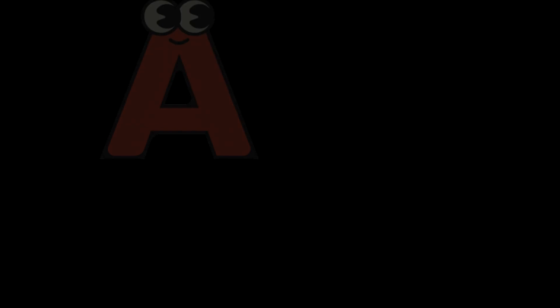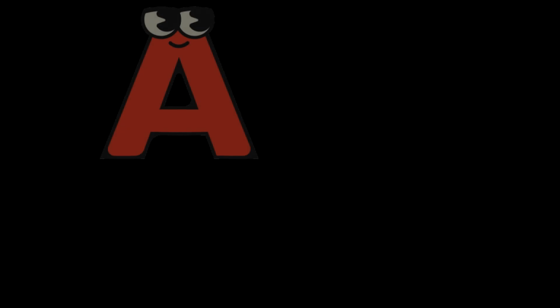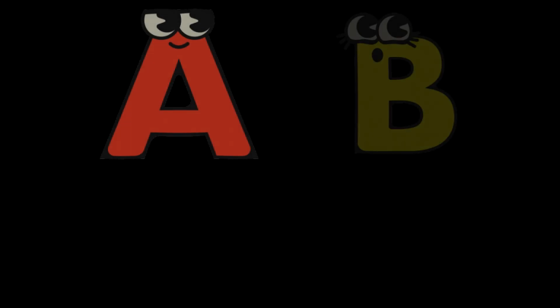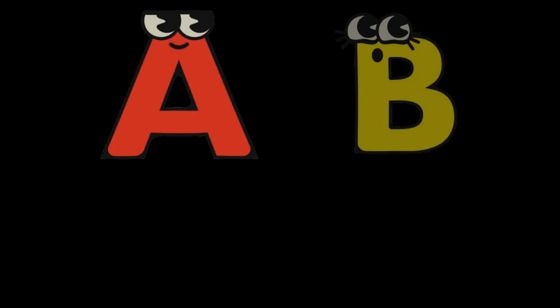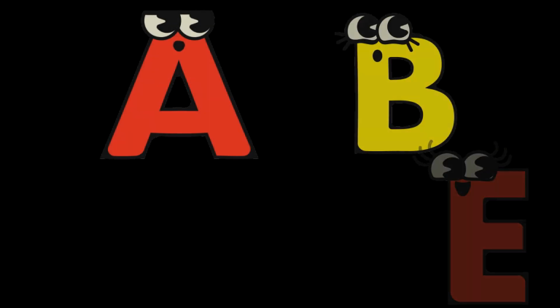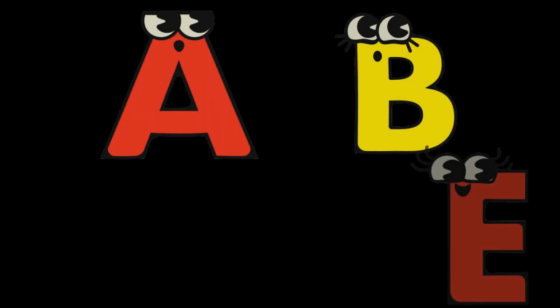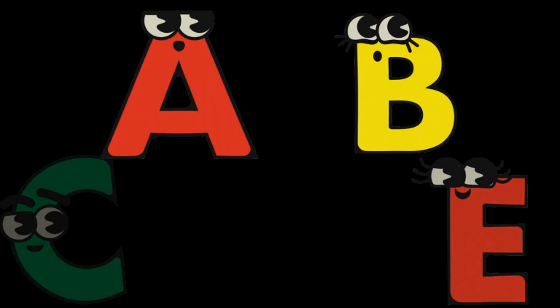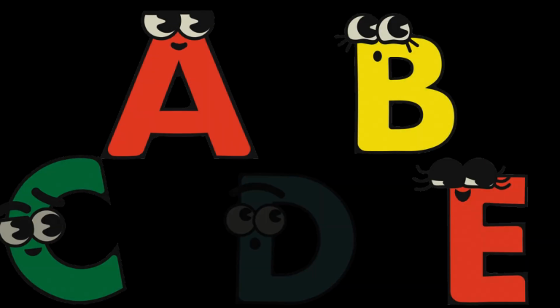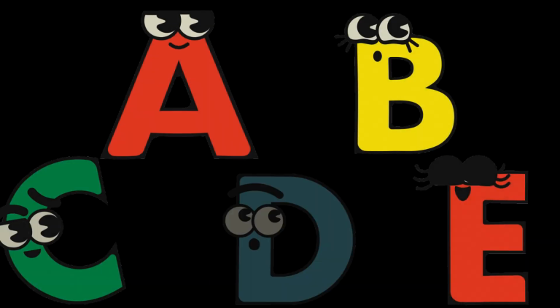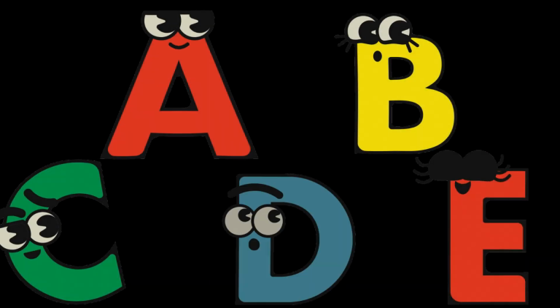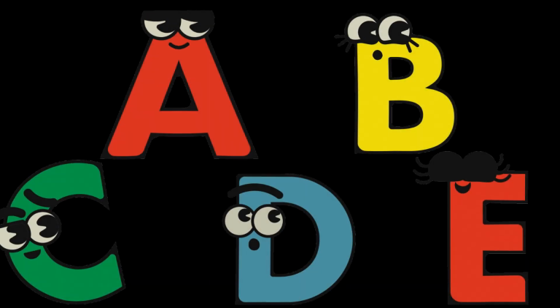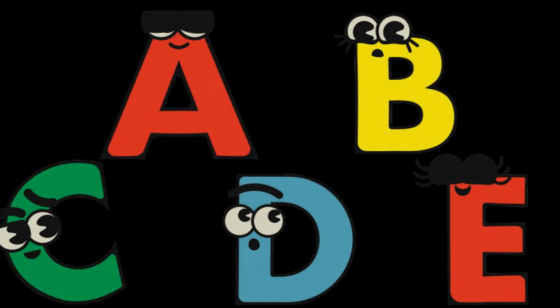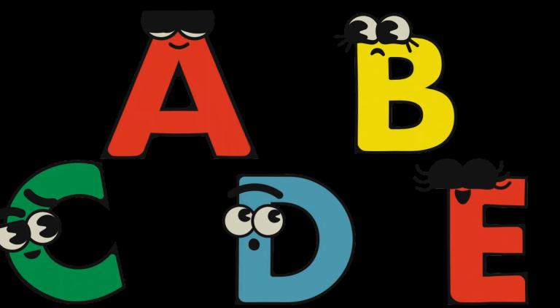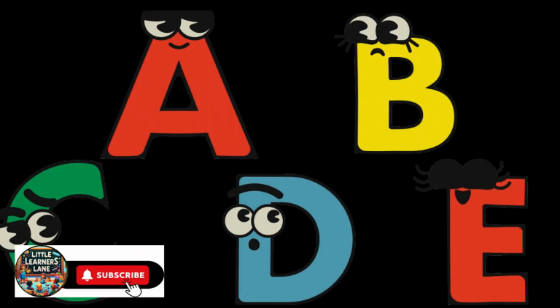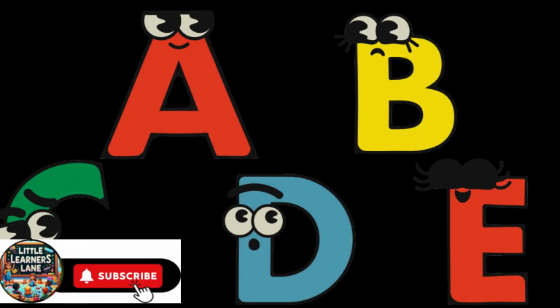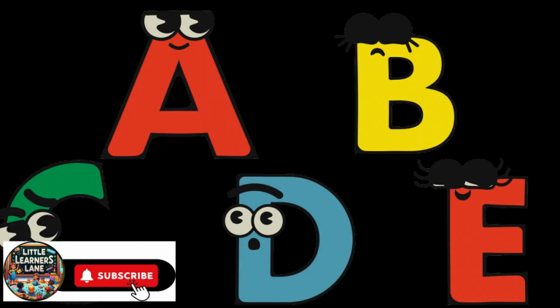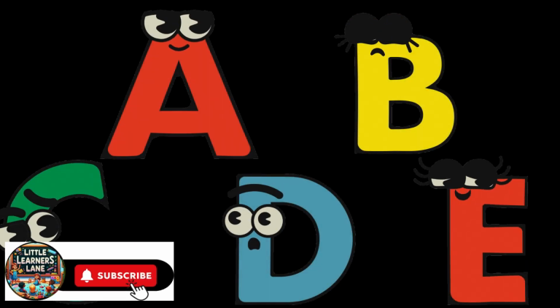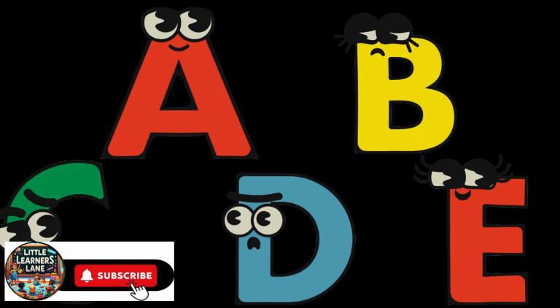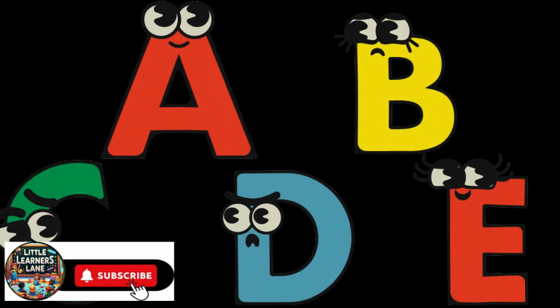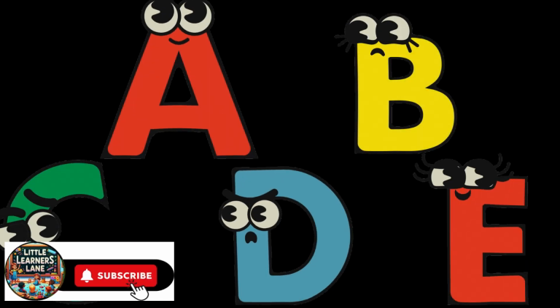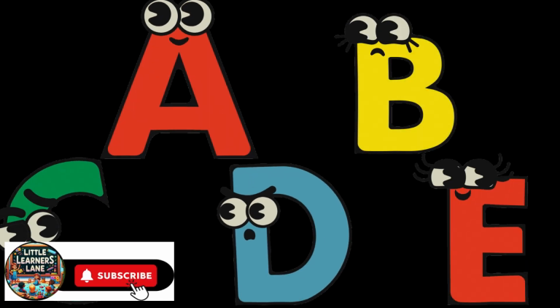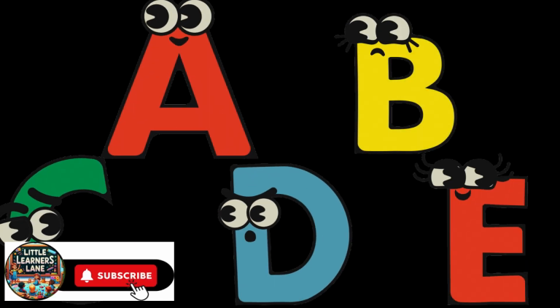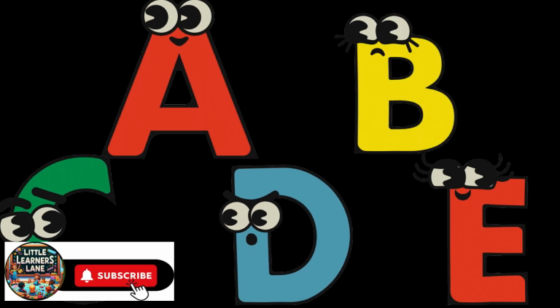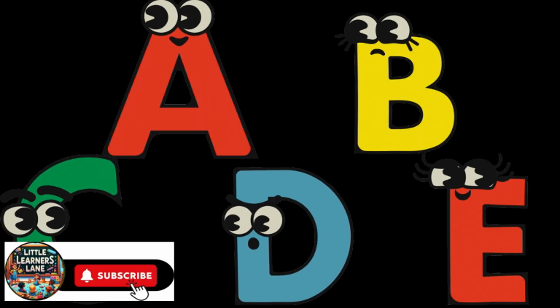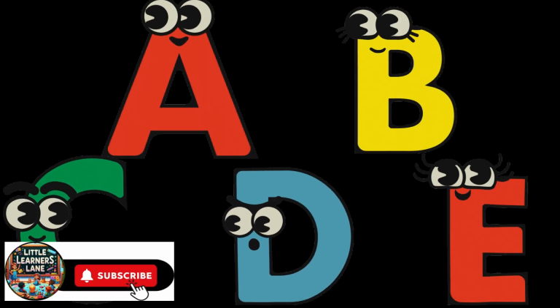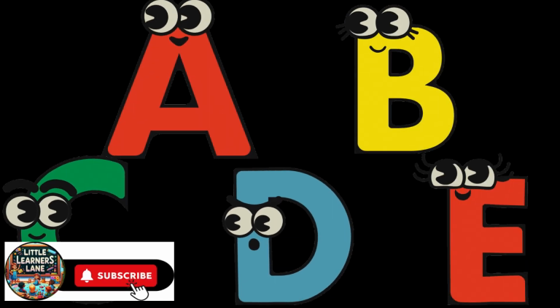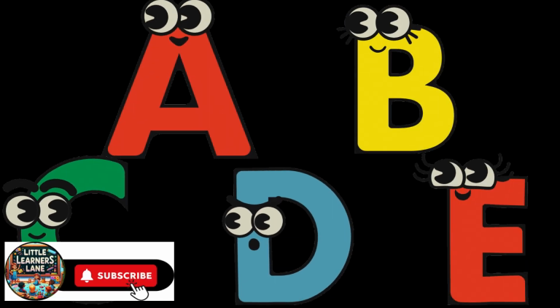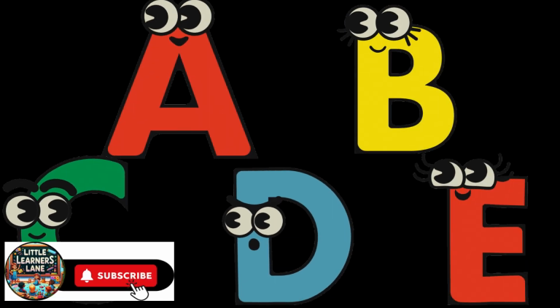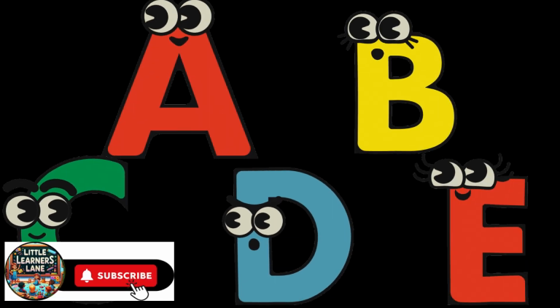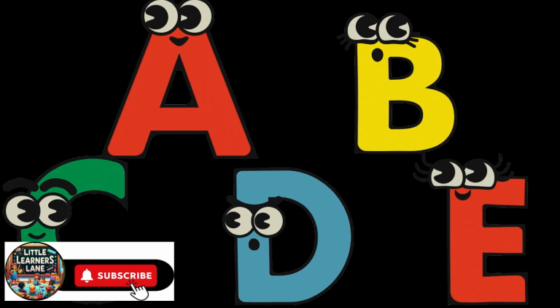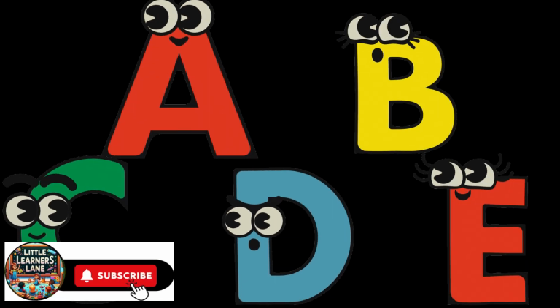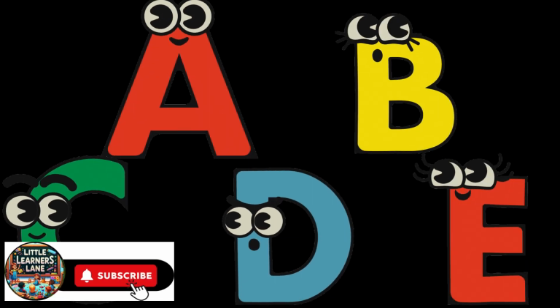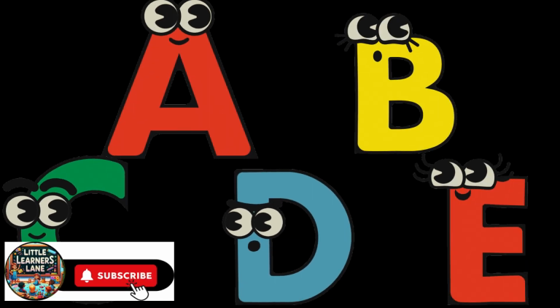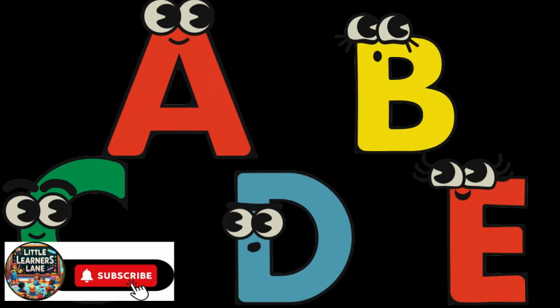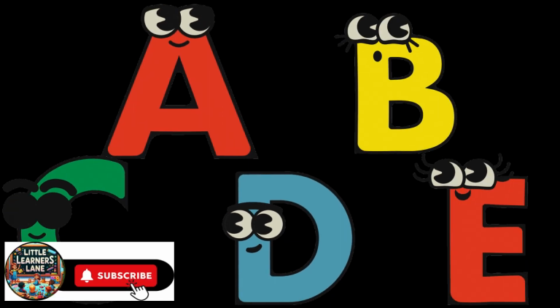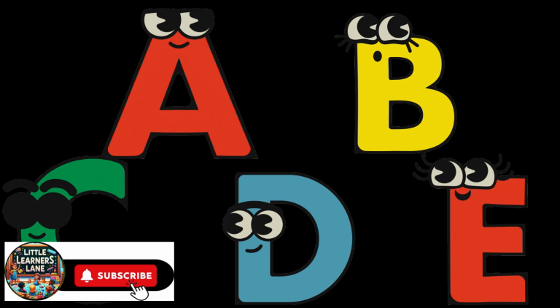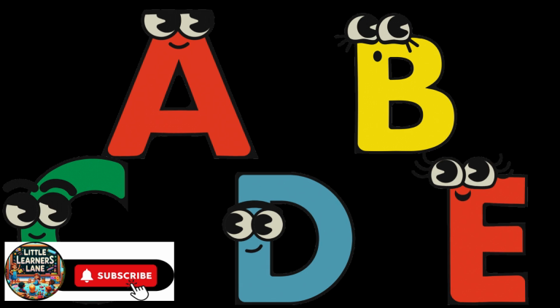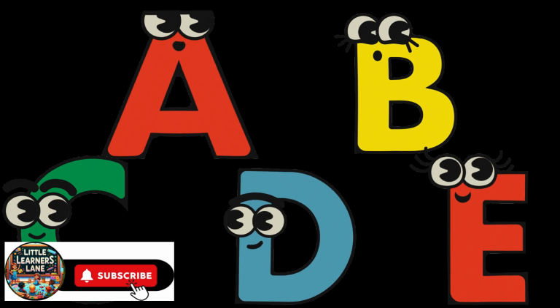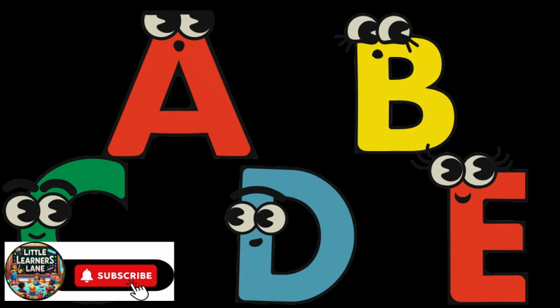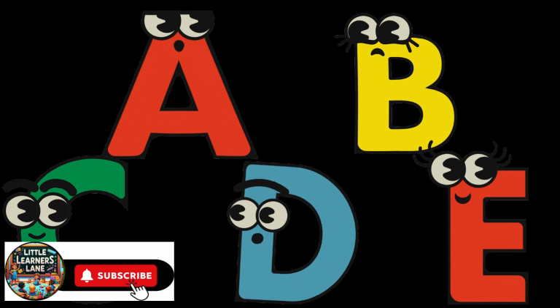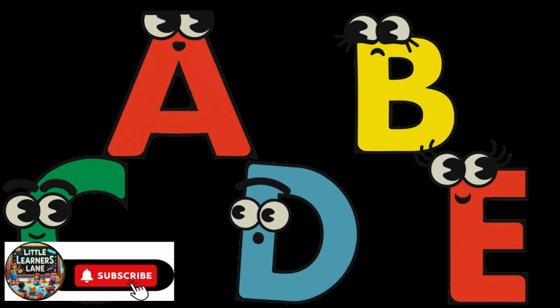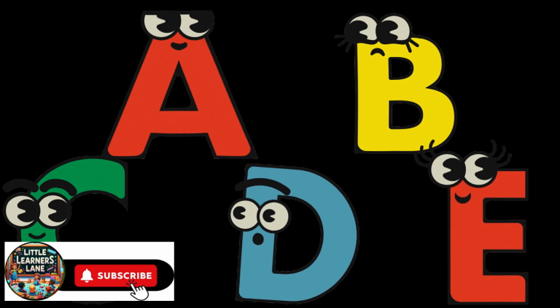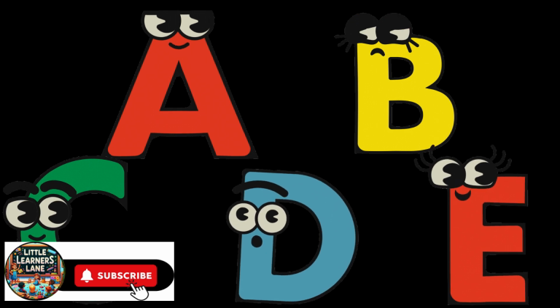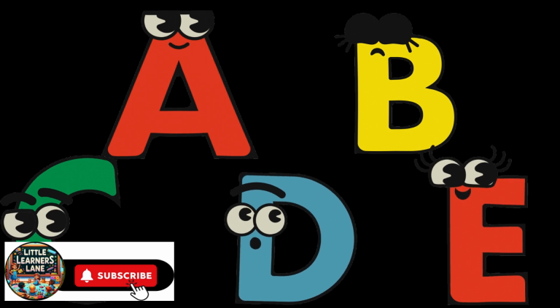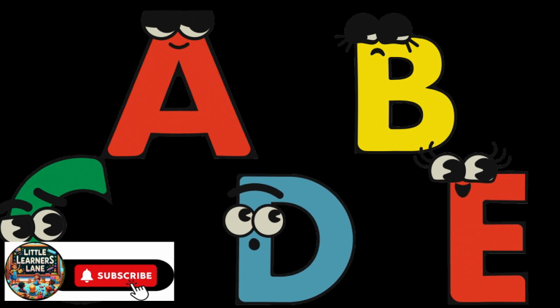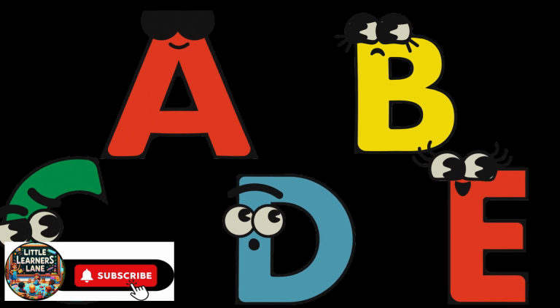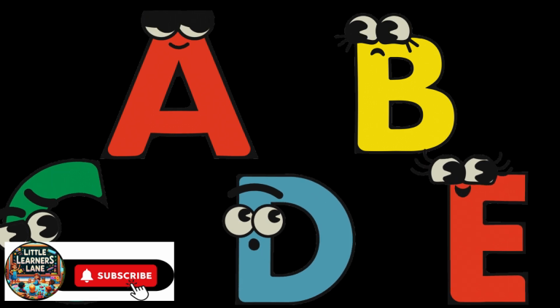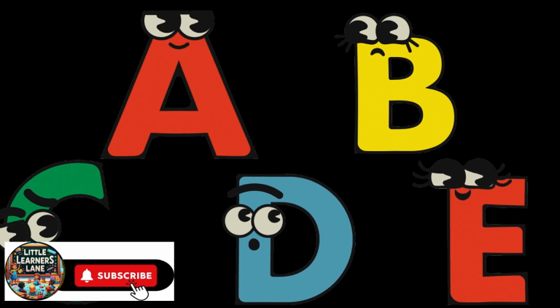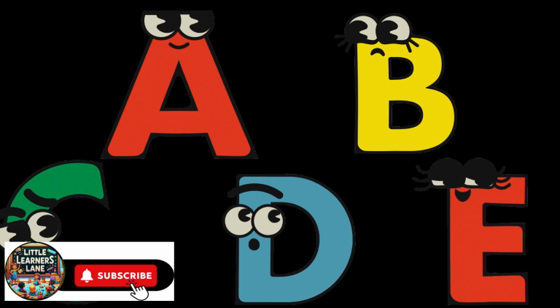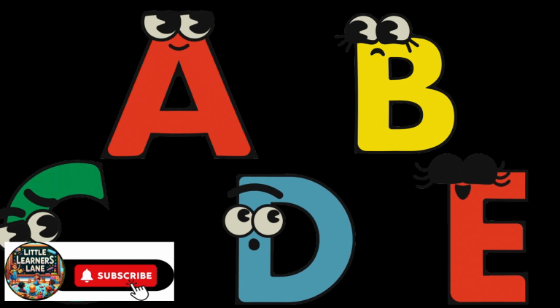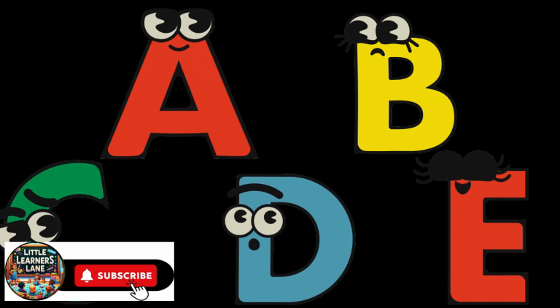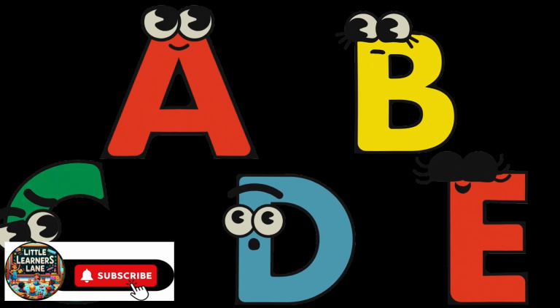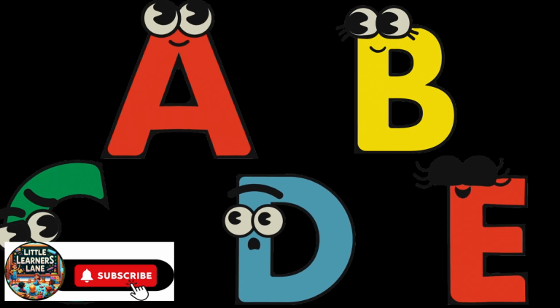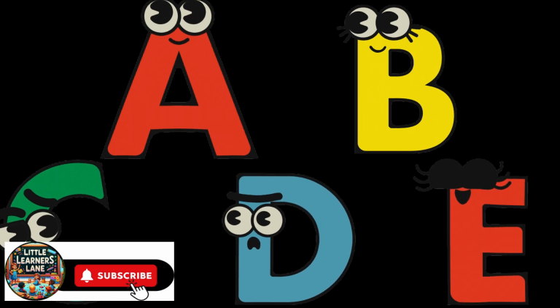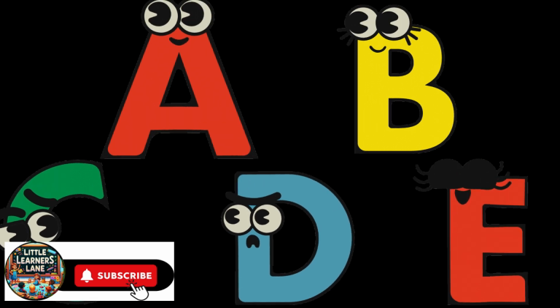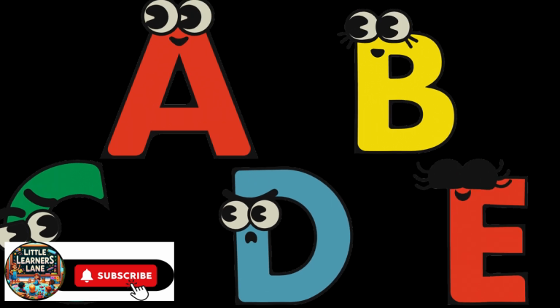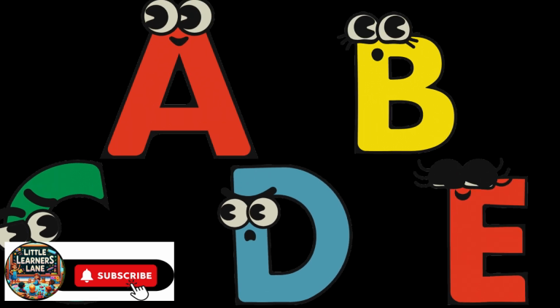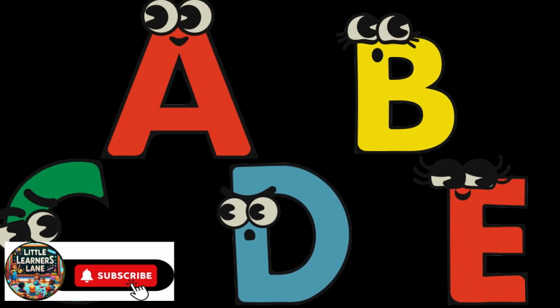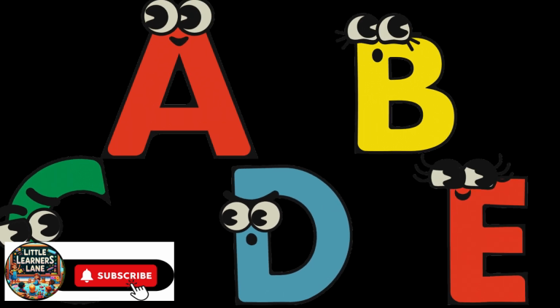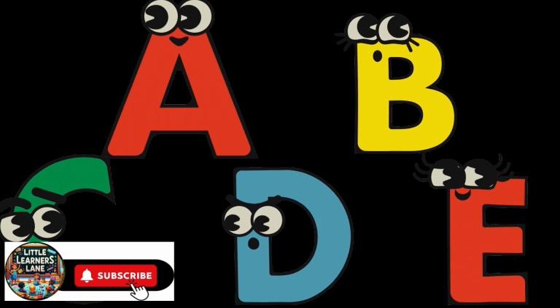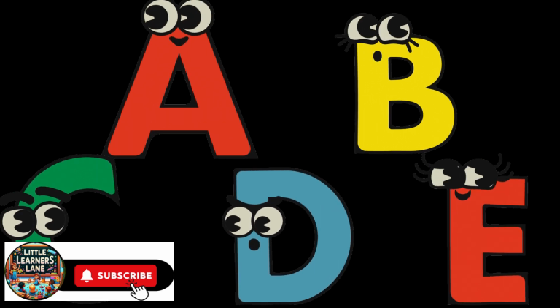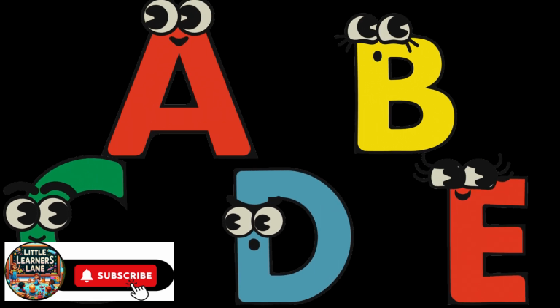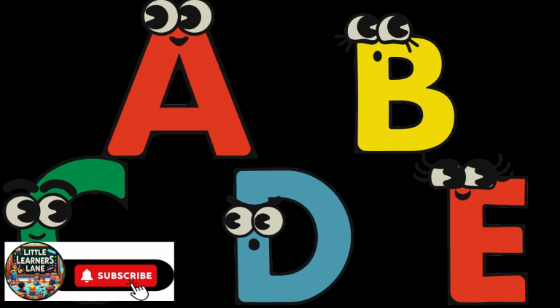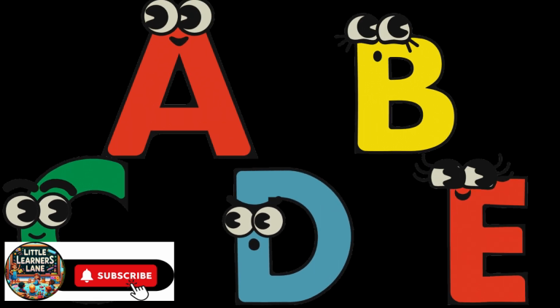Welcome to our channel! Subscribe to catch all of our new videos. Today we will learn the first letters of the alphabet together. Let's go!